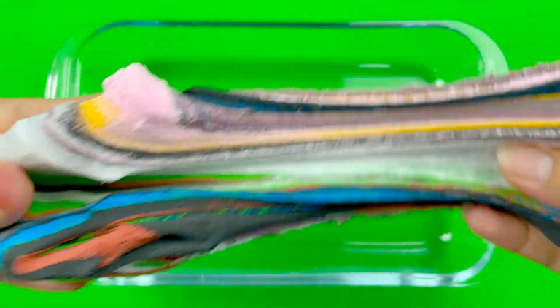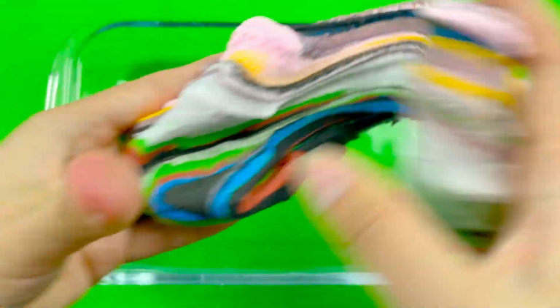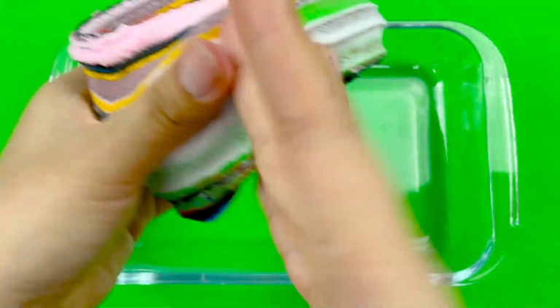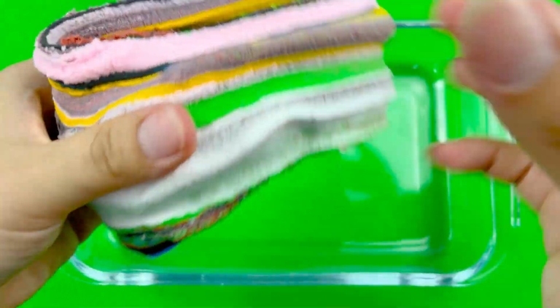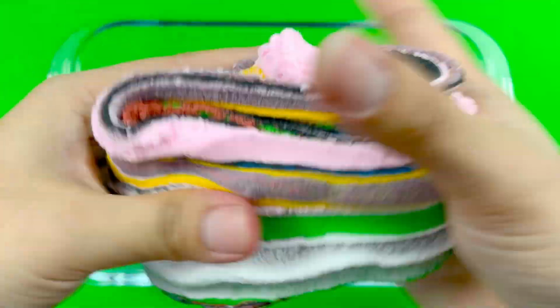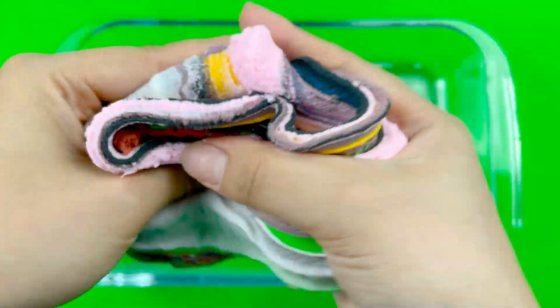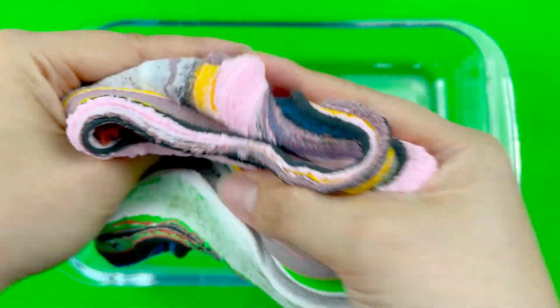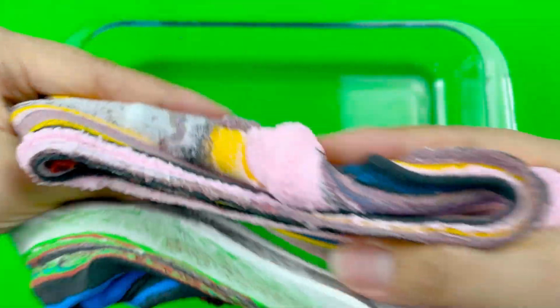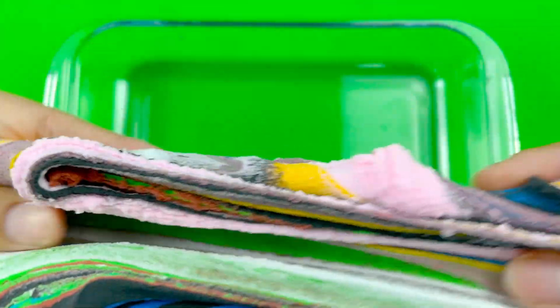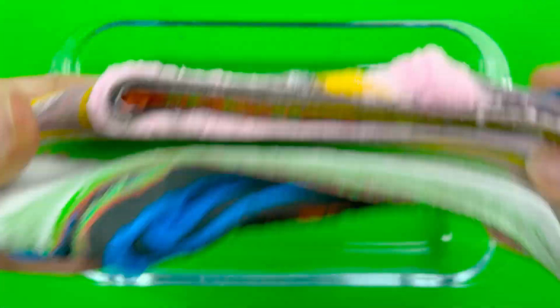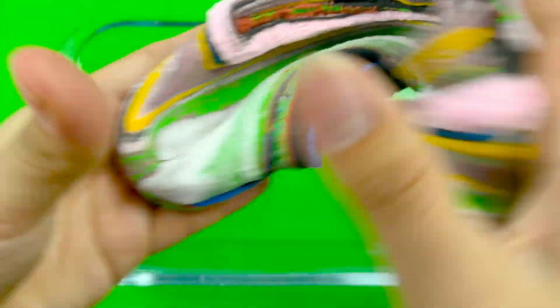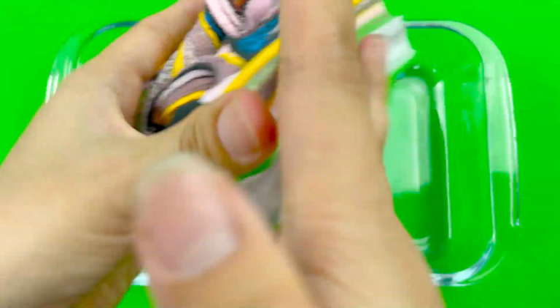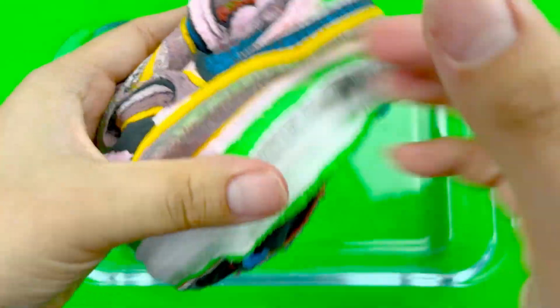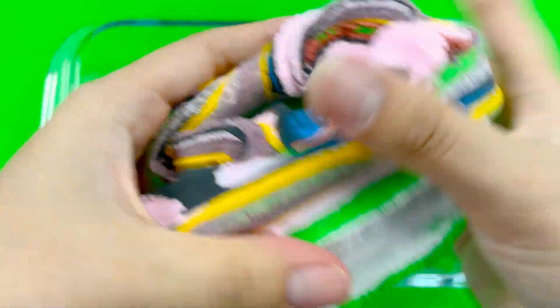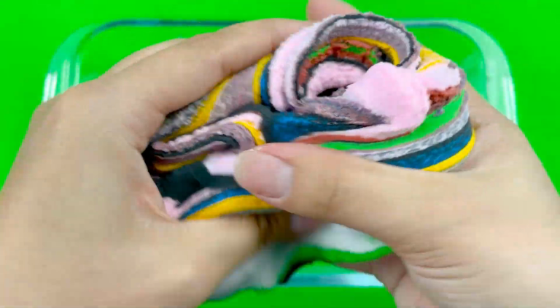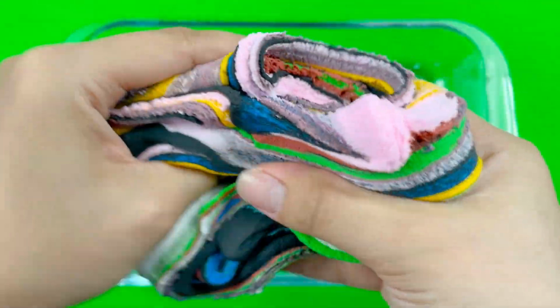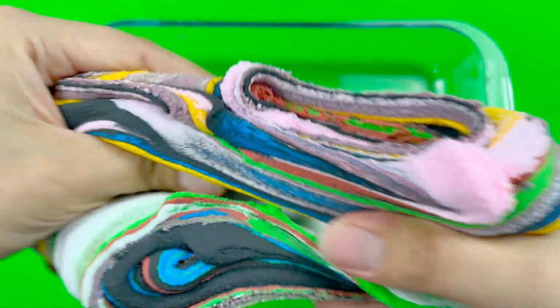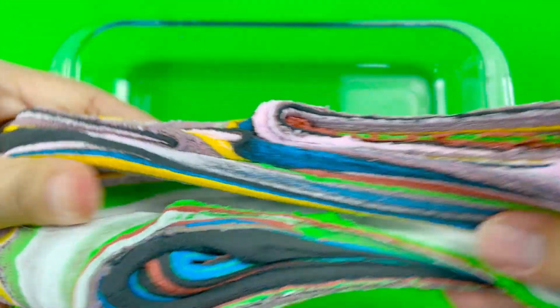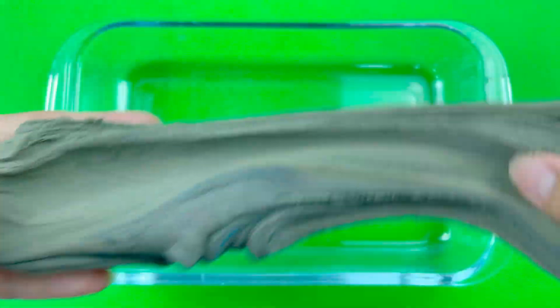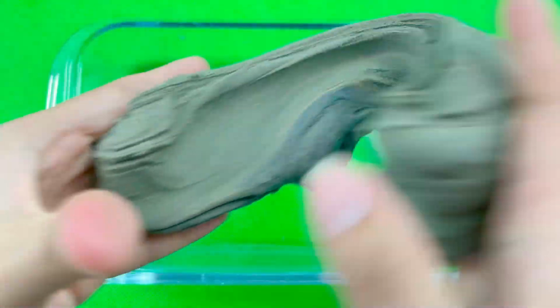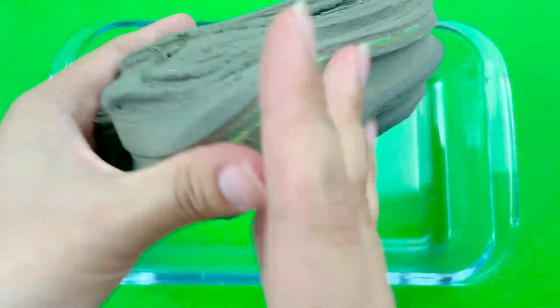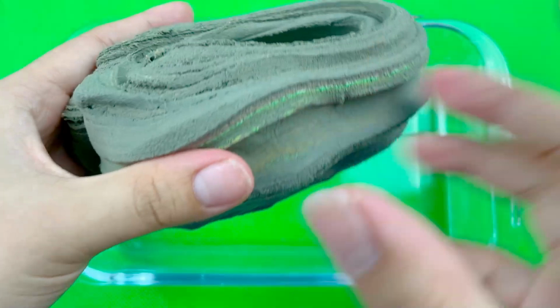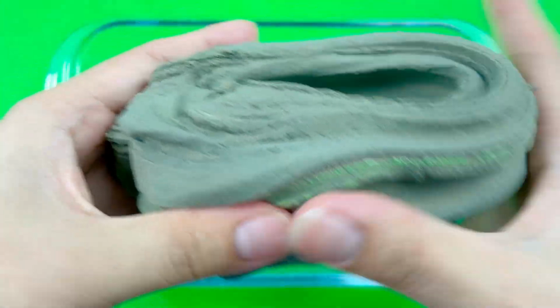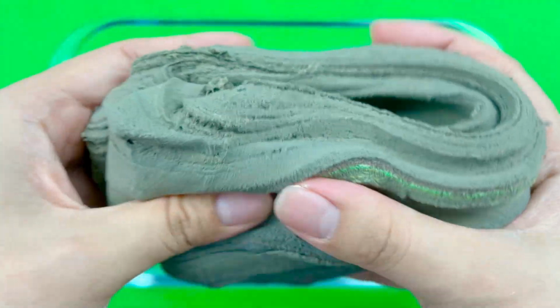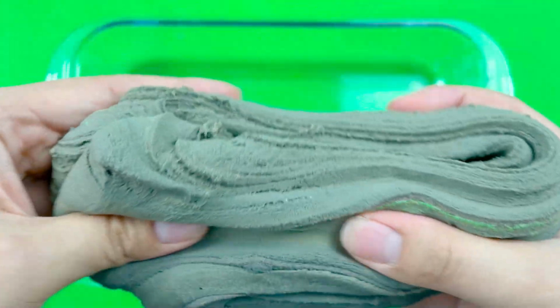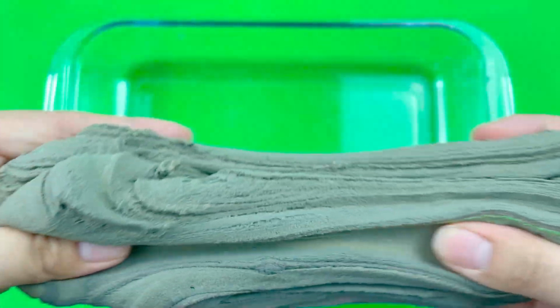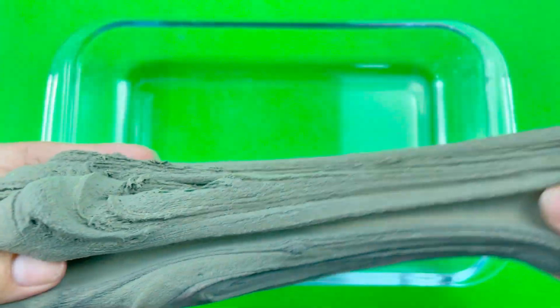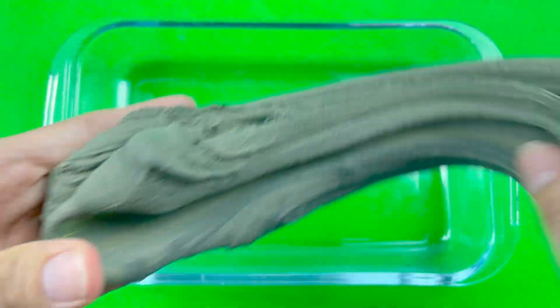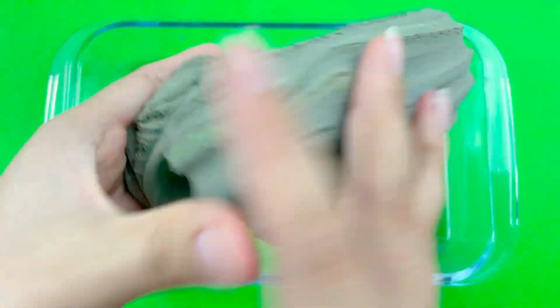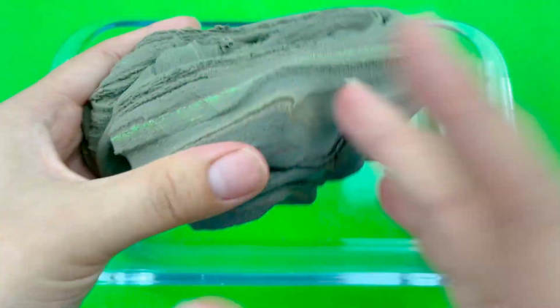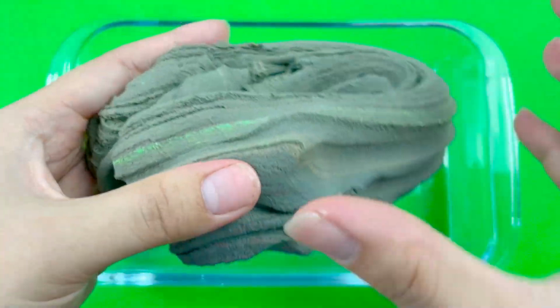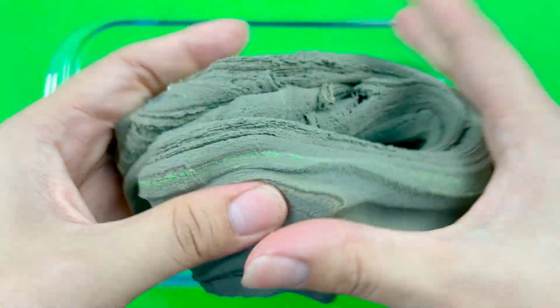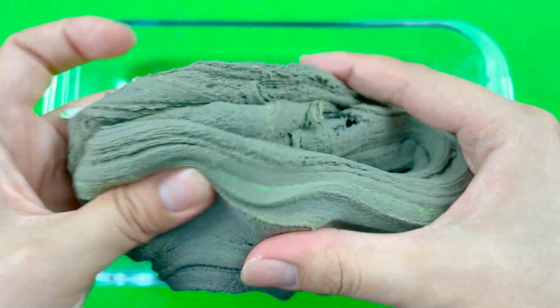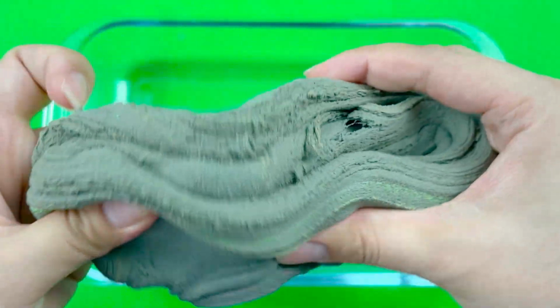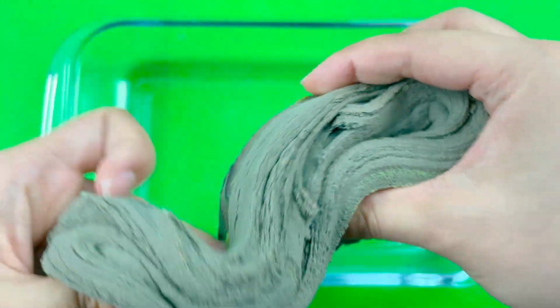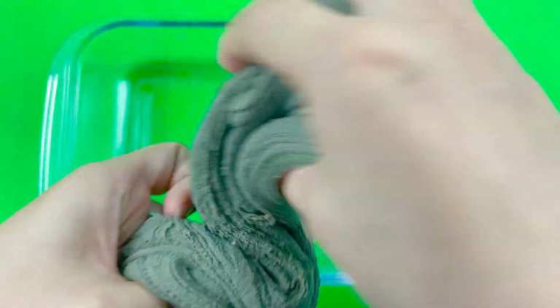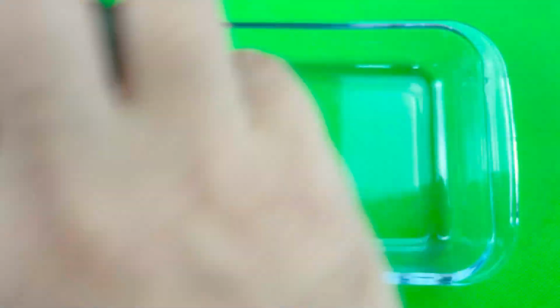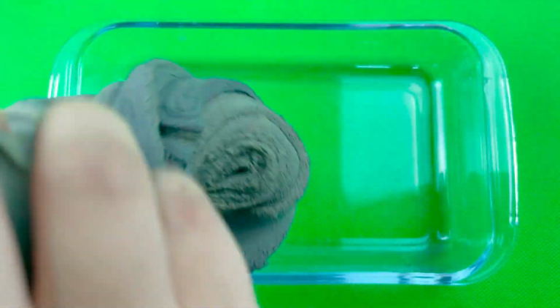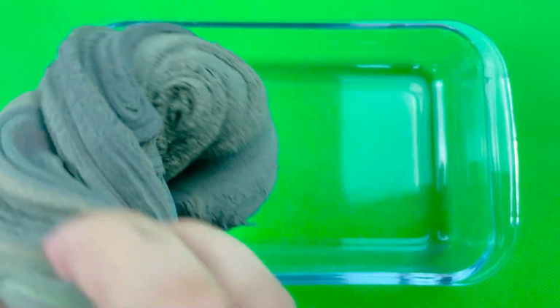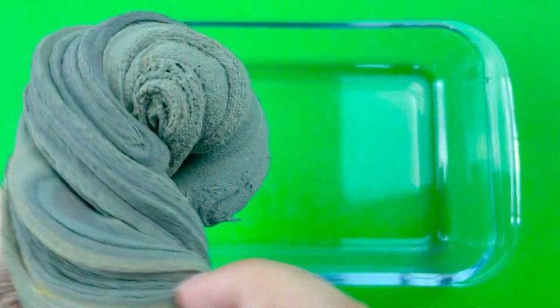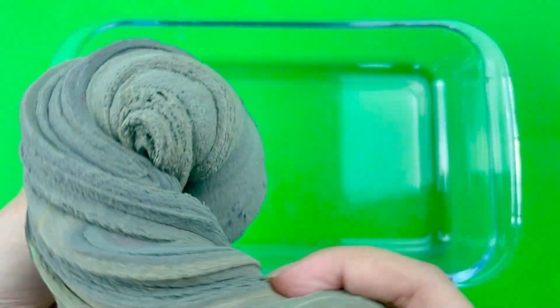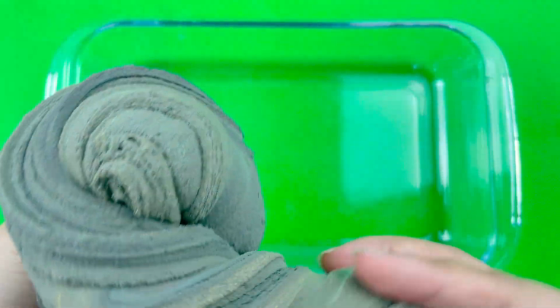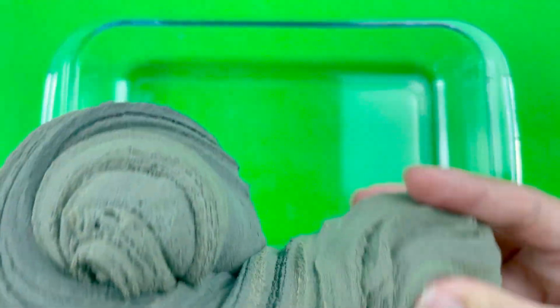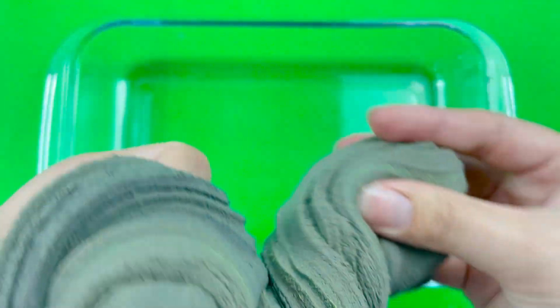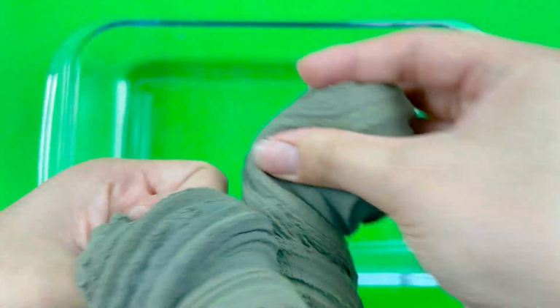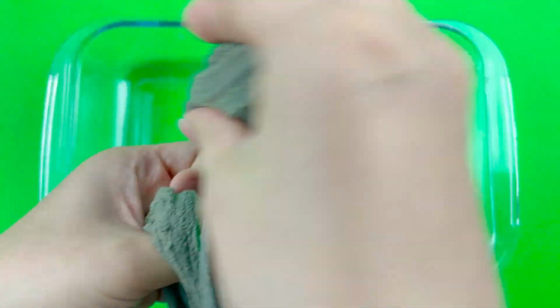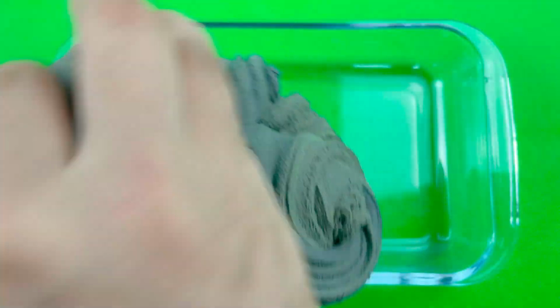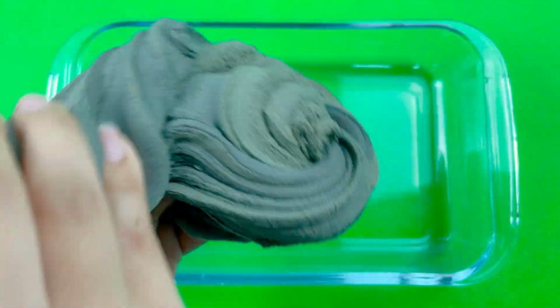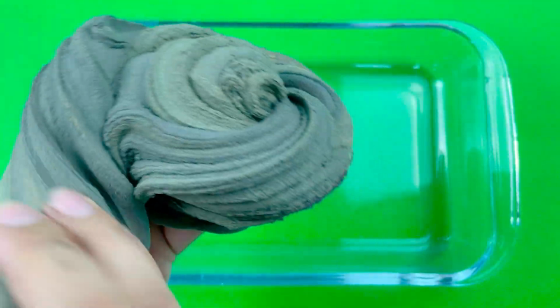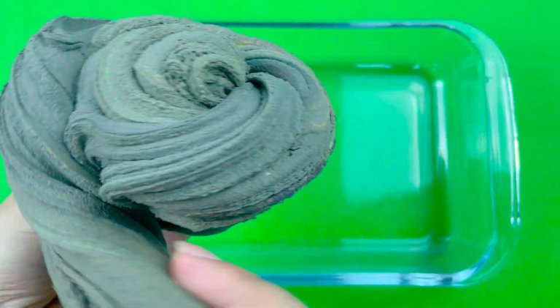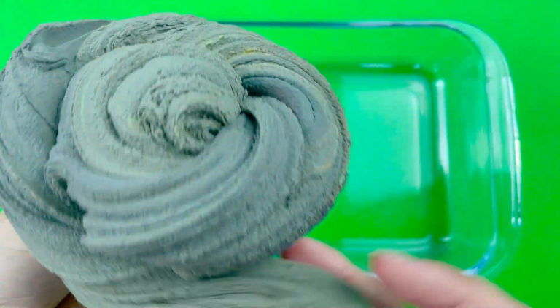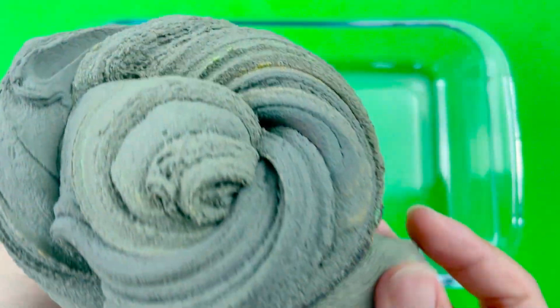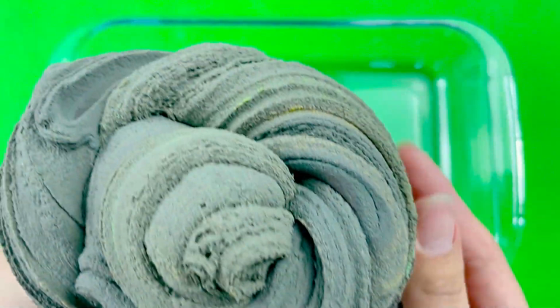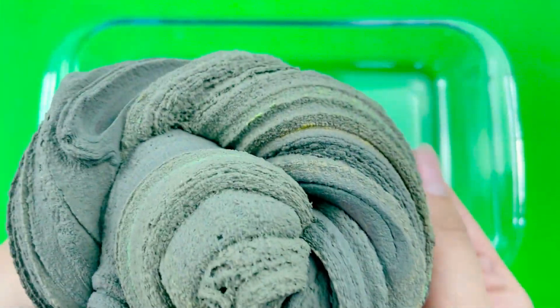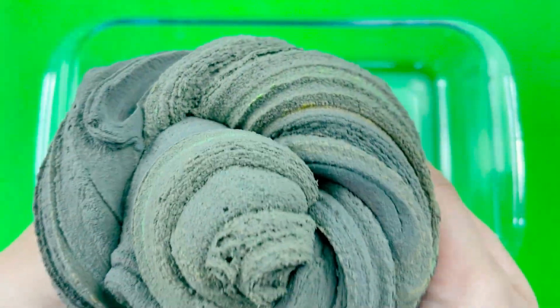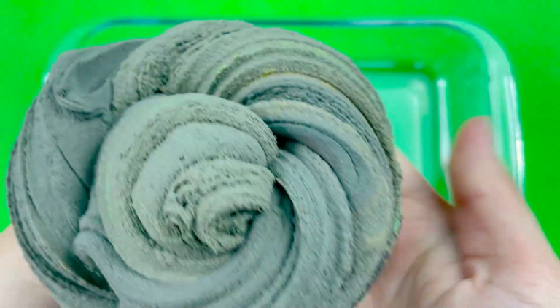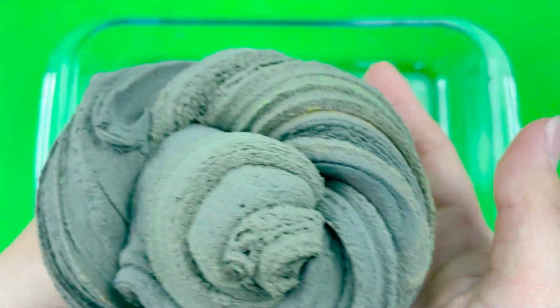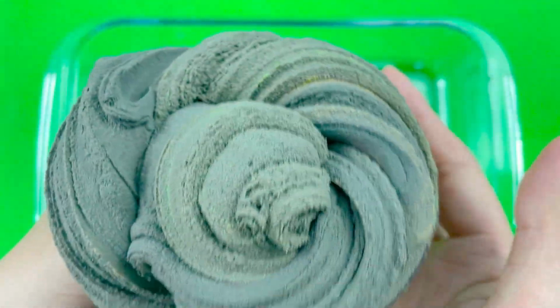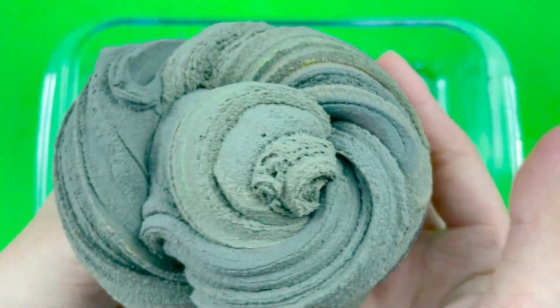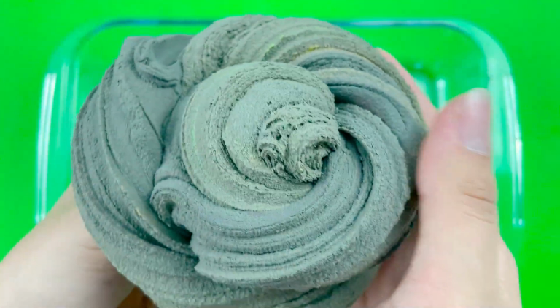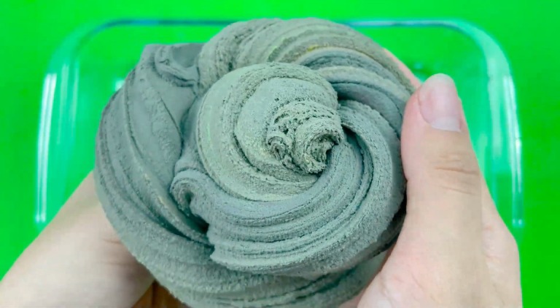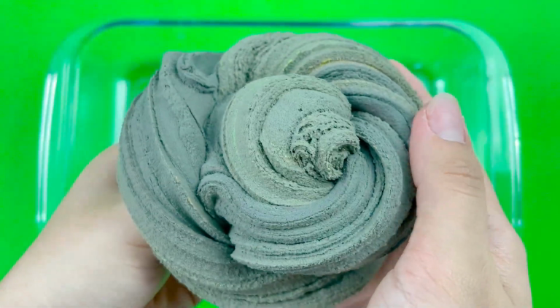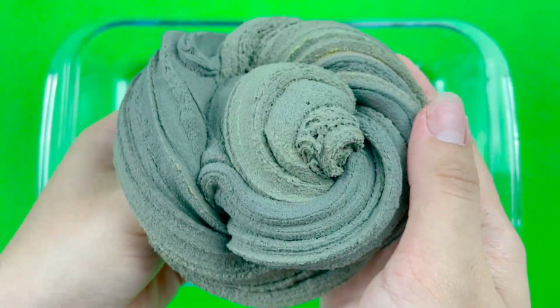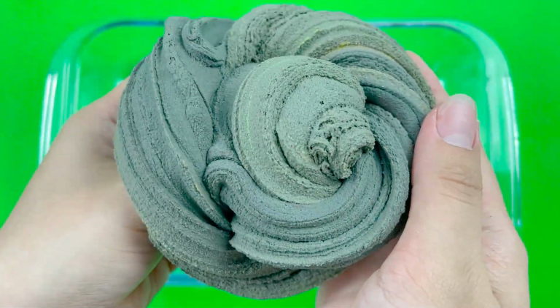It would be easier for you to pick up and start. I have the same thing. It's also a little bit of the other bag, so this would be easier for you to give it. Let's go.